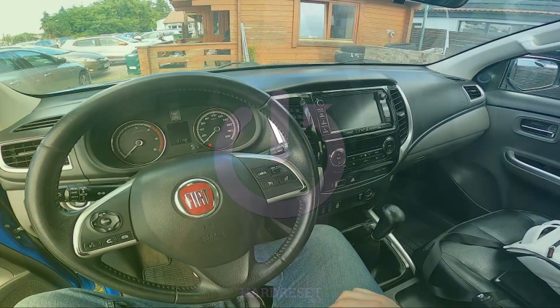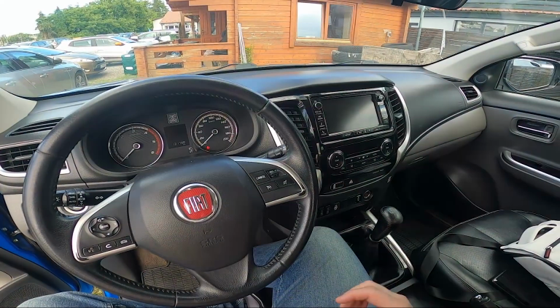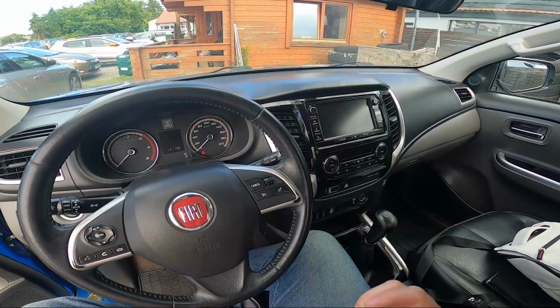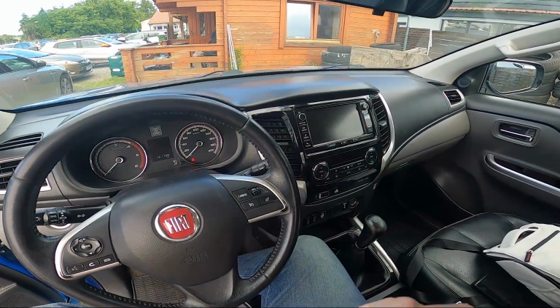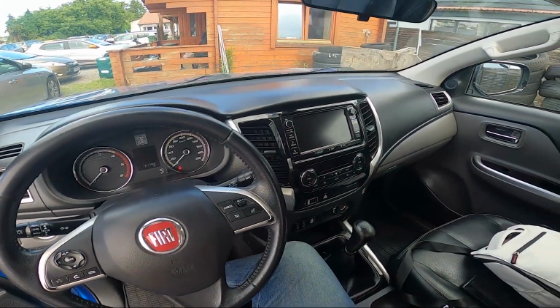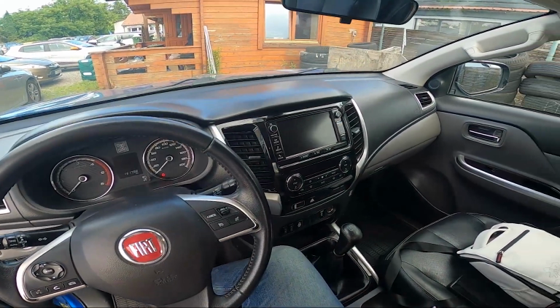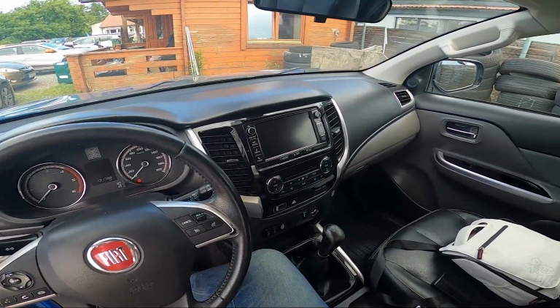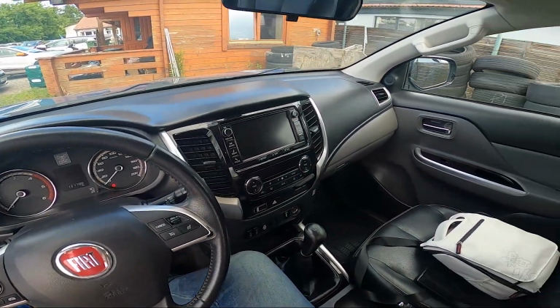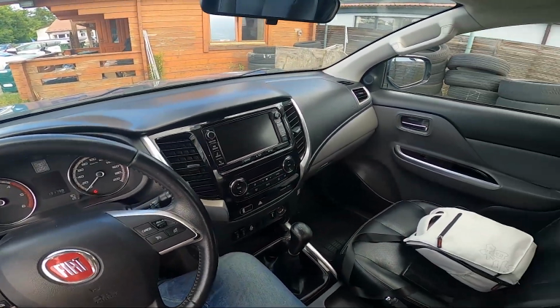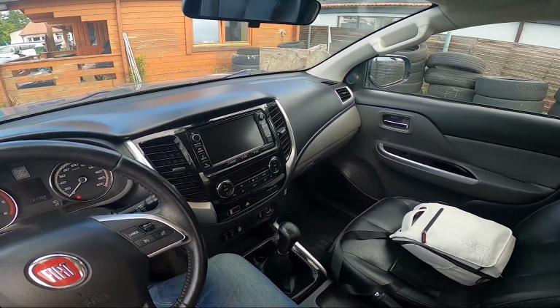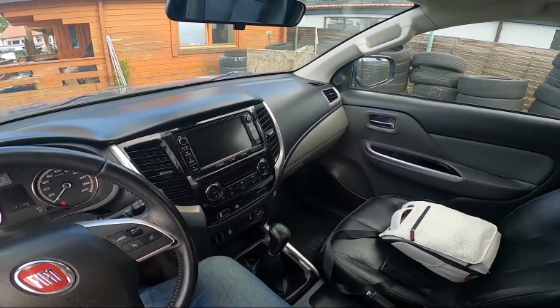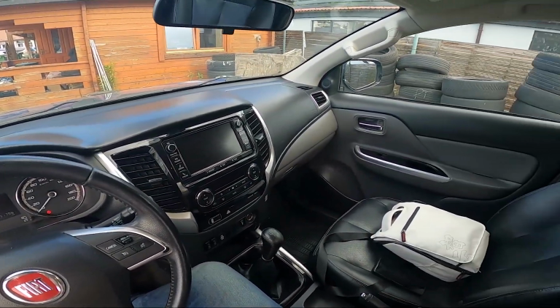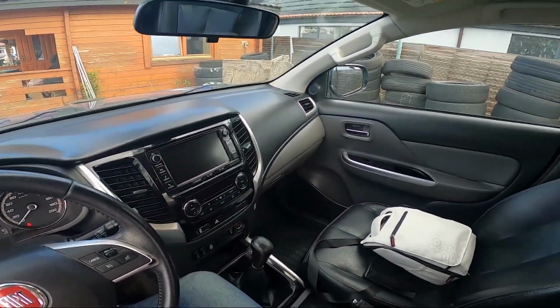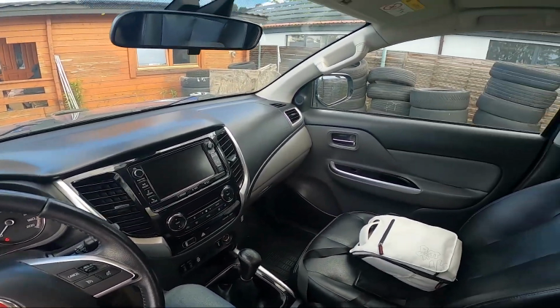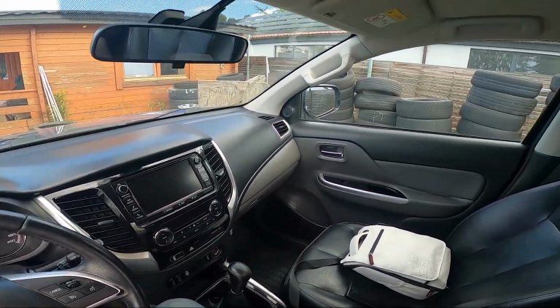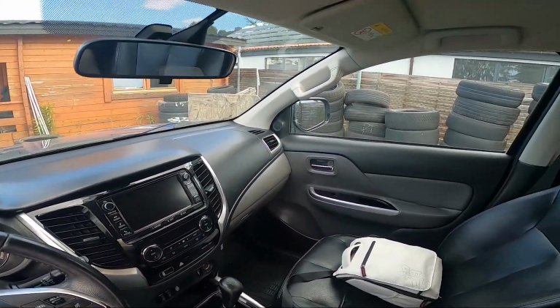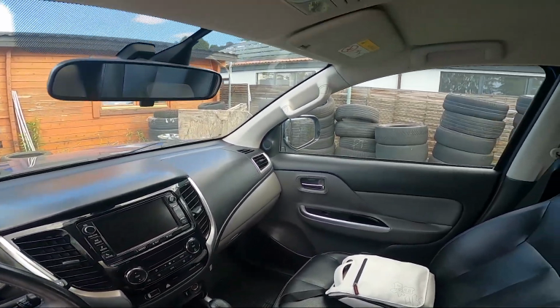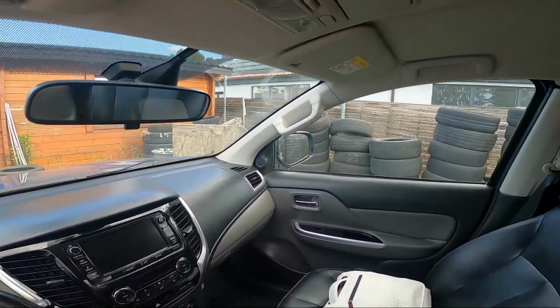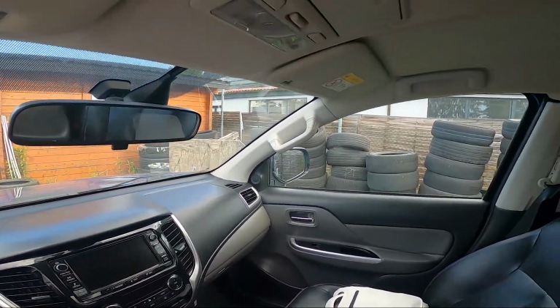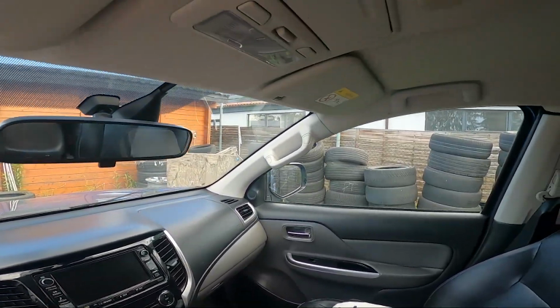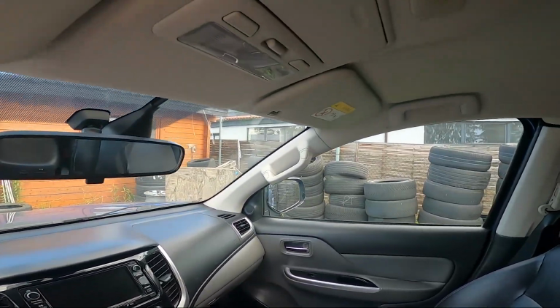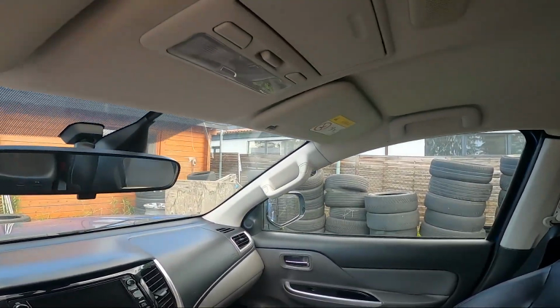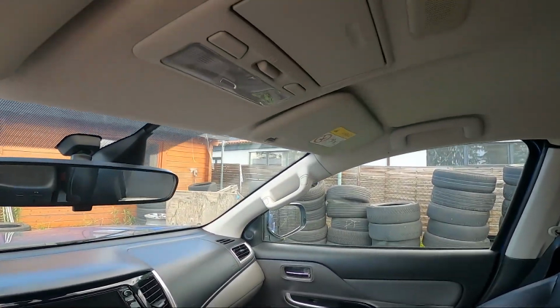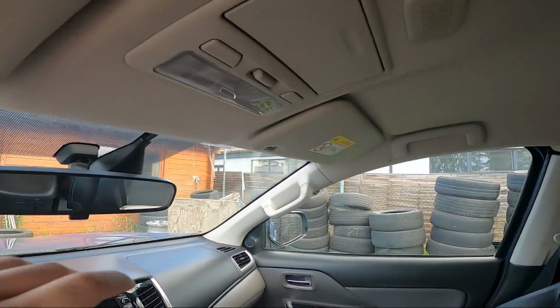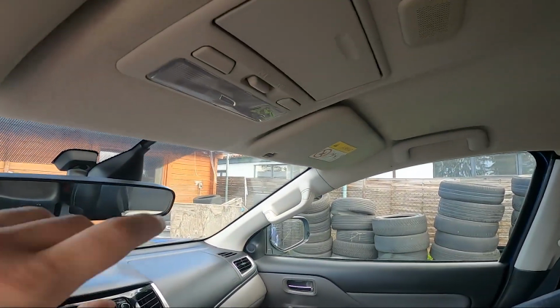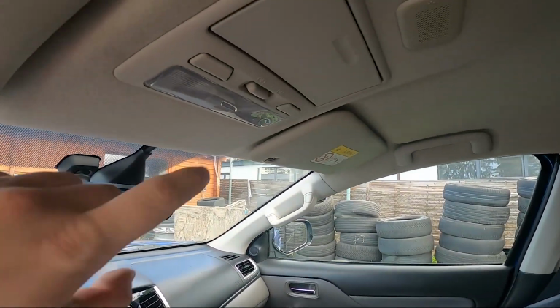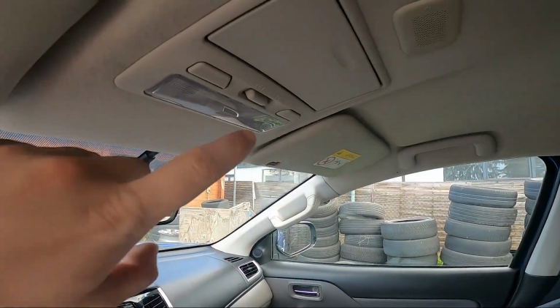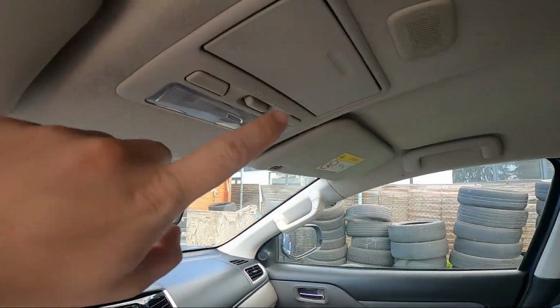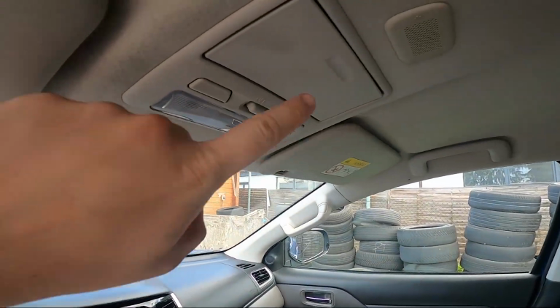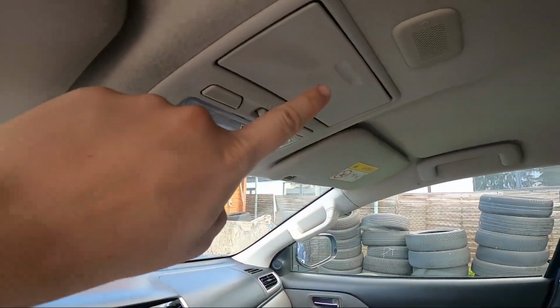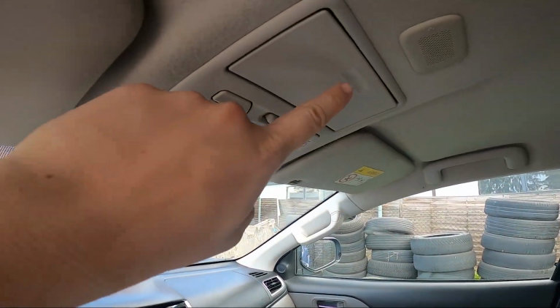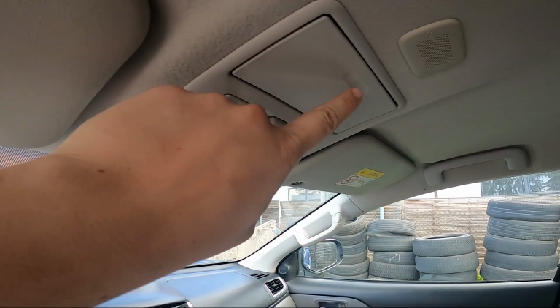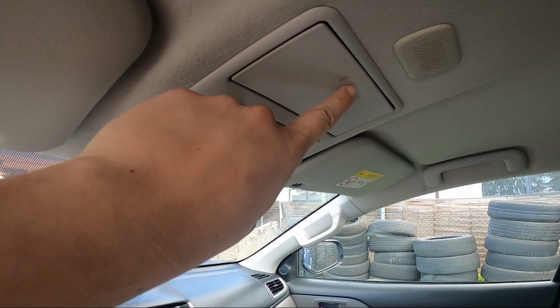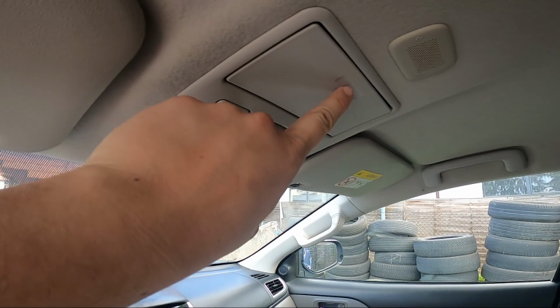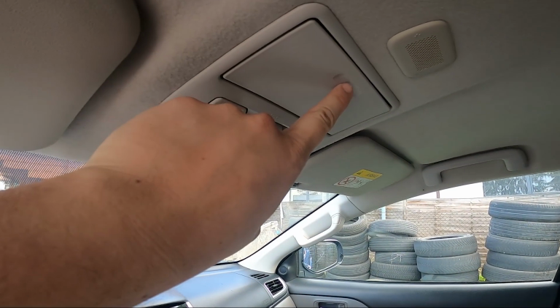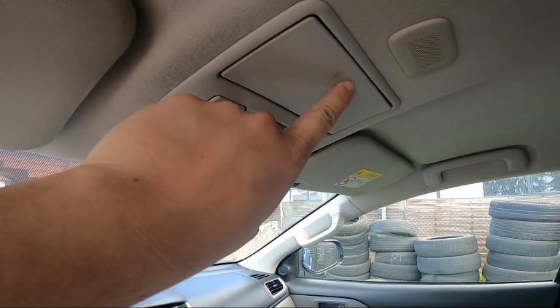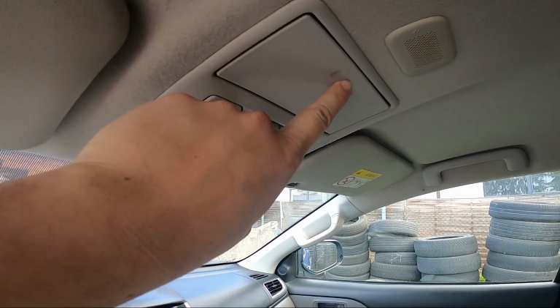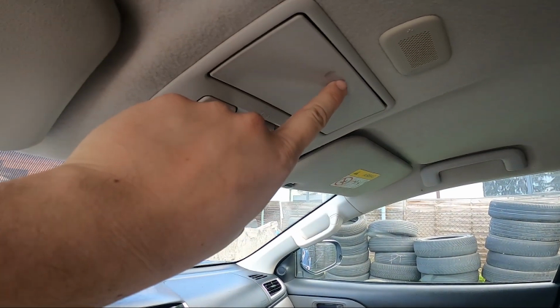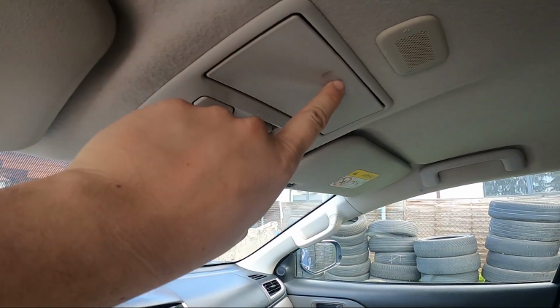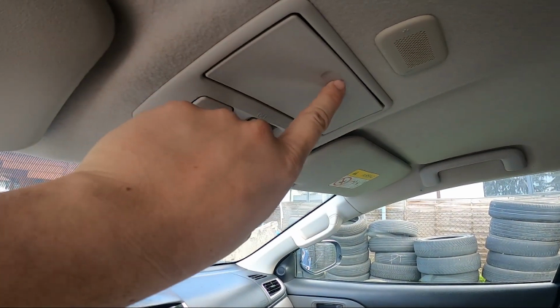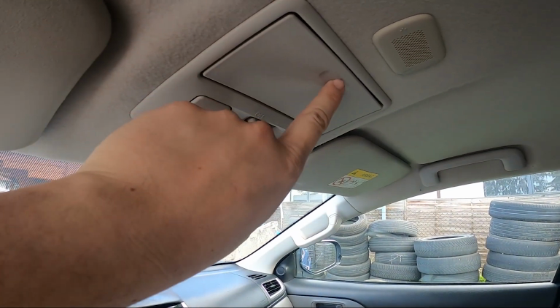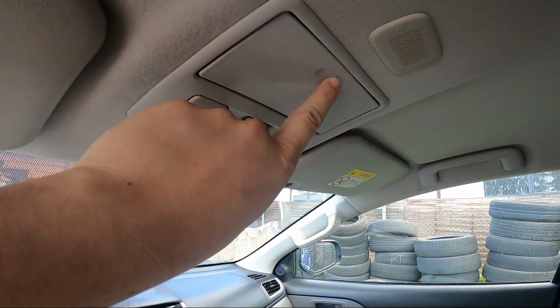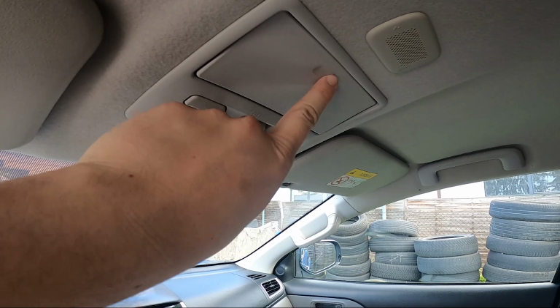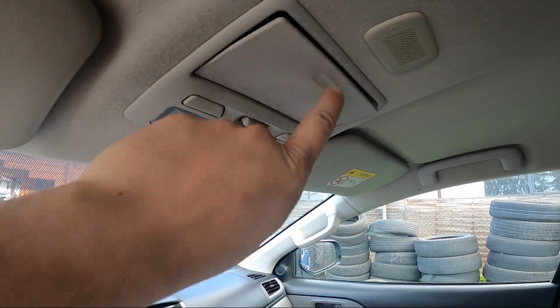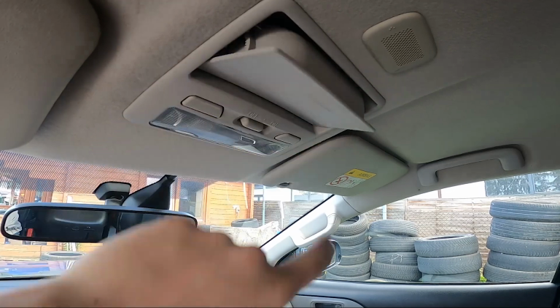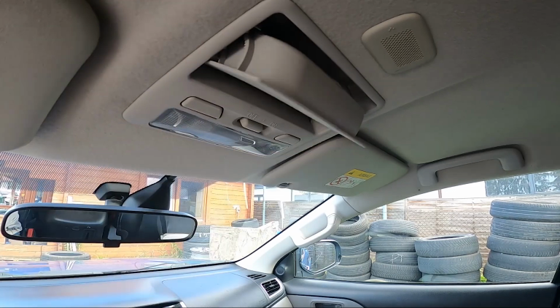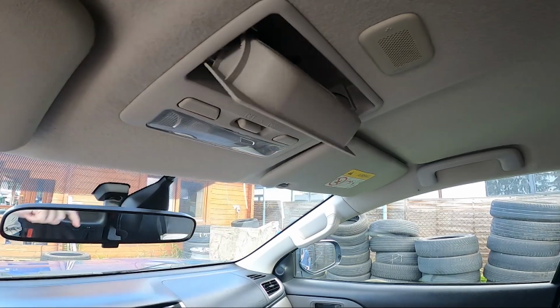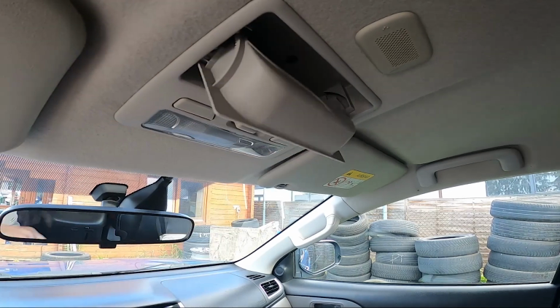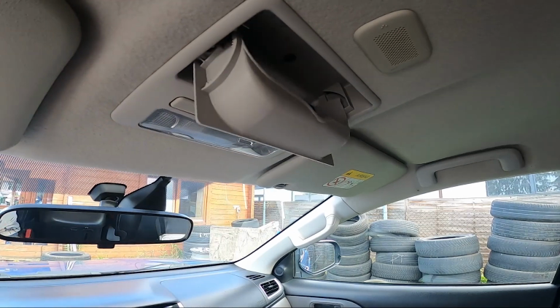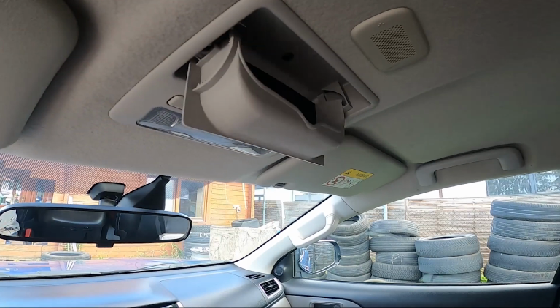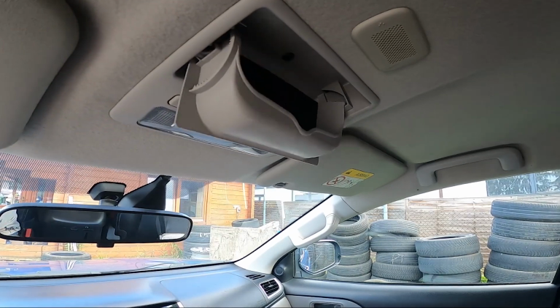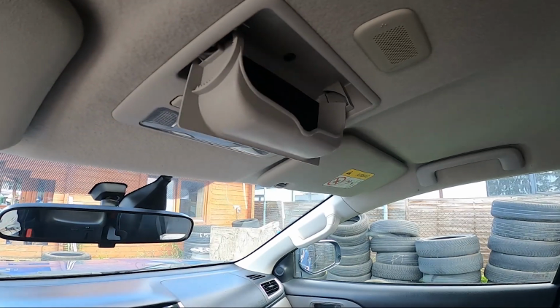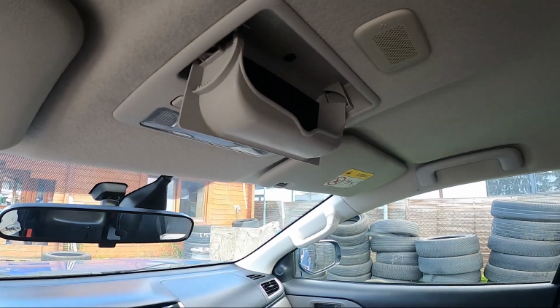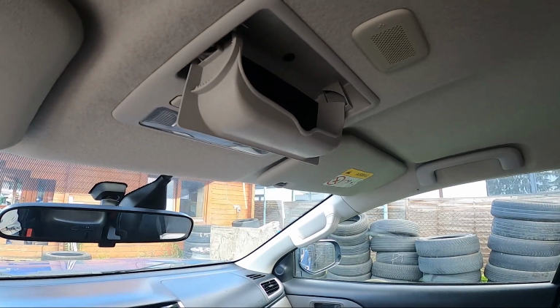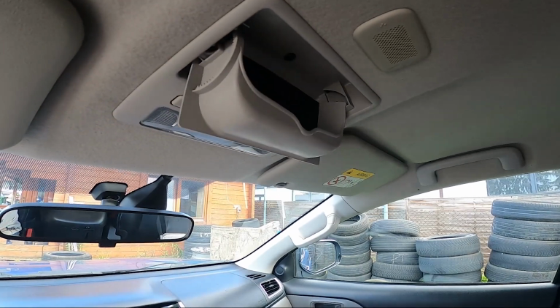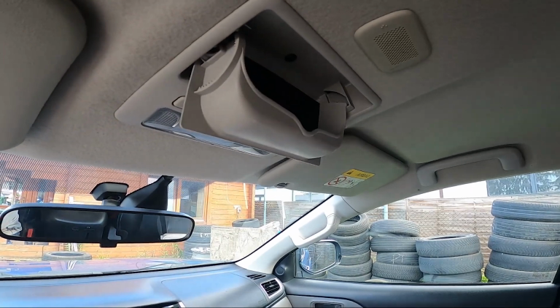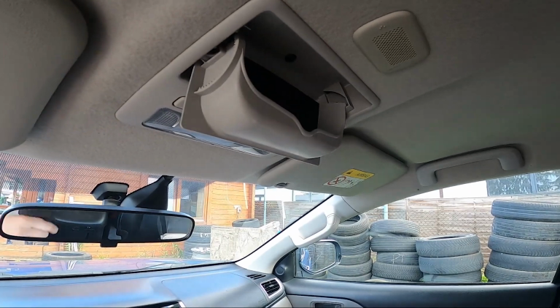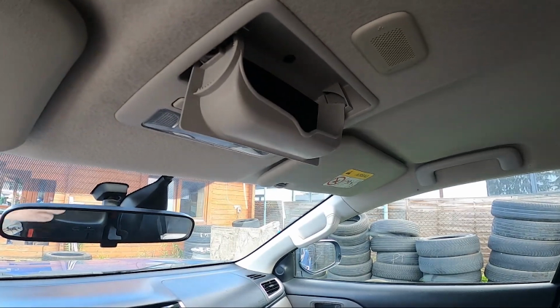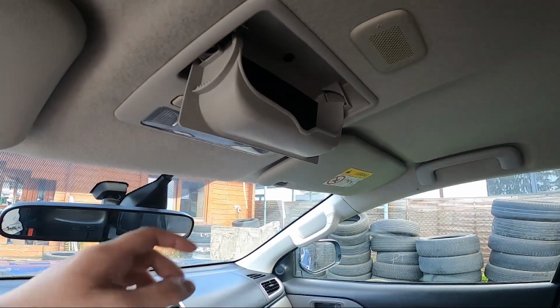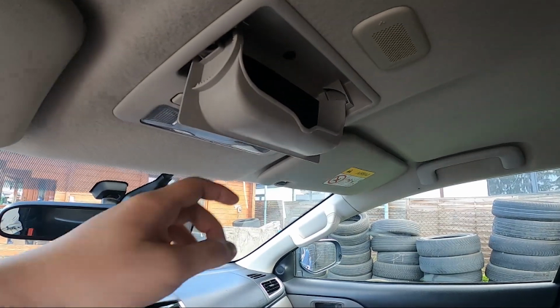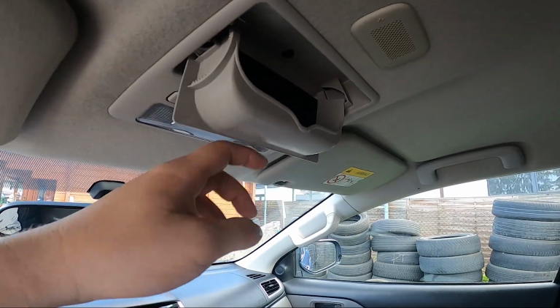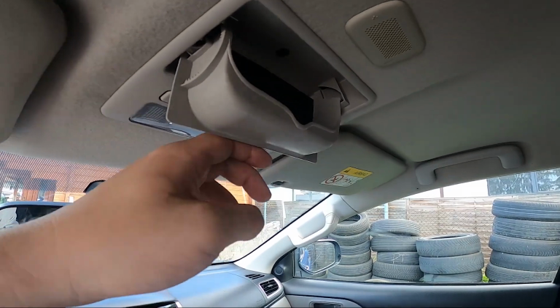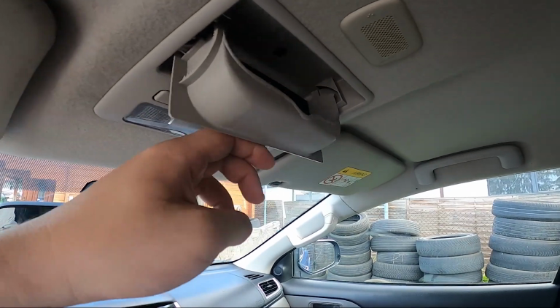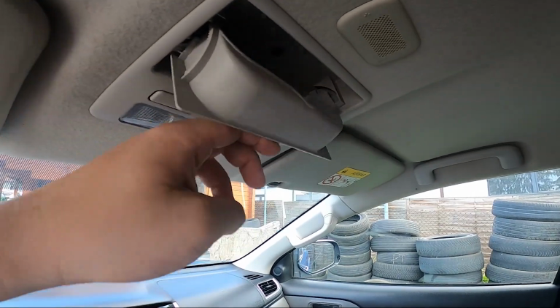Take a look at the roof of the car and press this panel. Here is the sunglasses compartment.